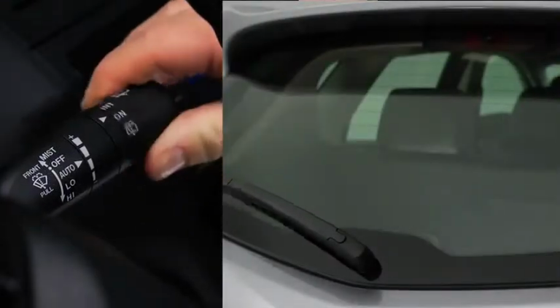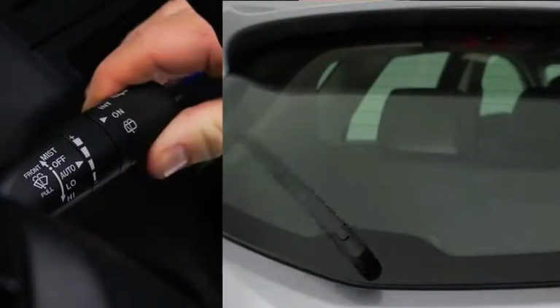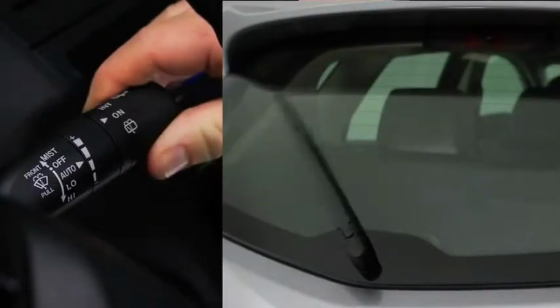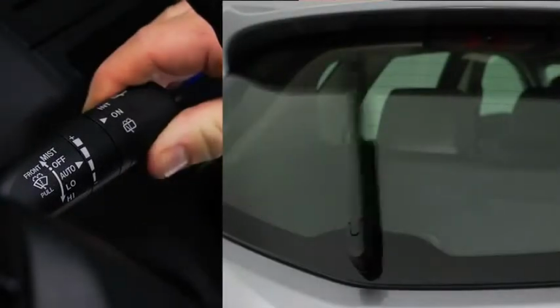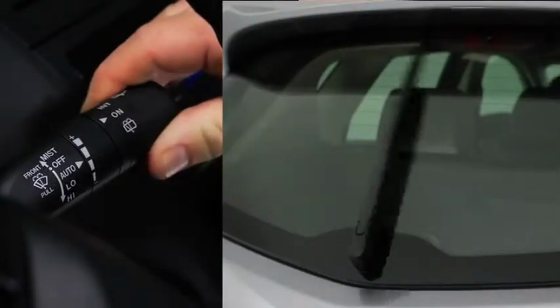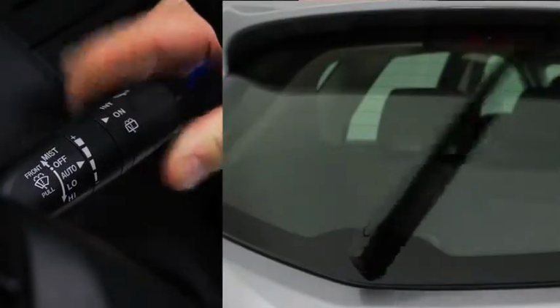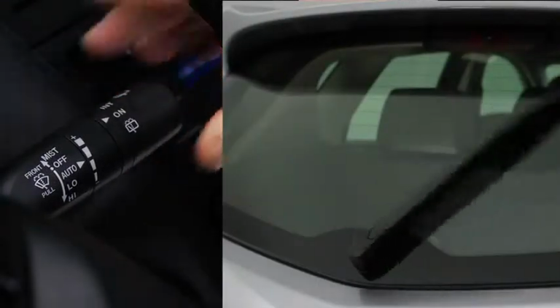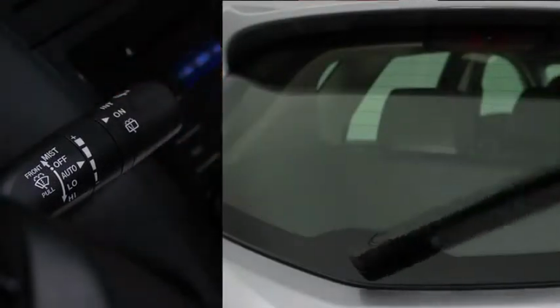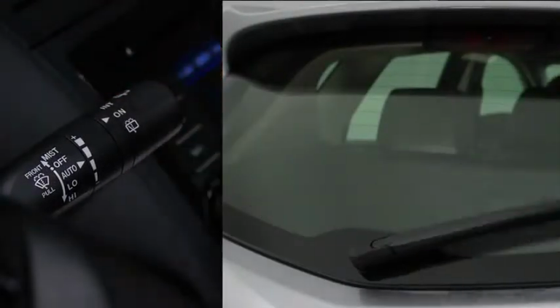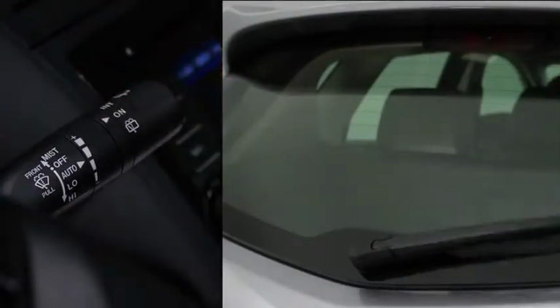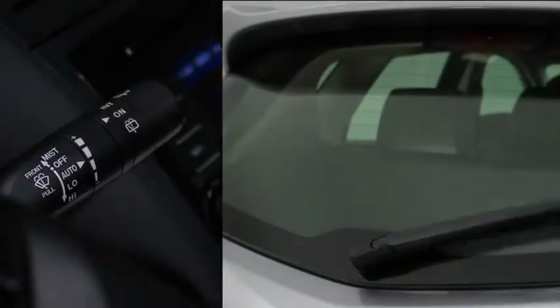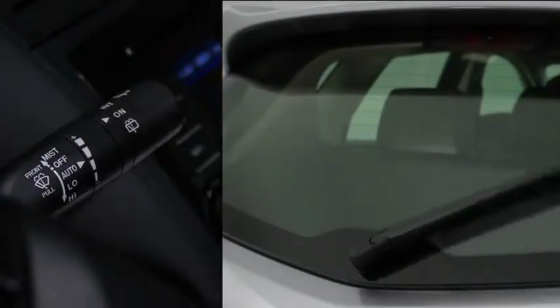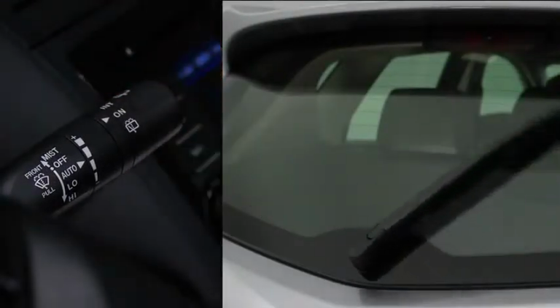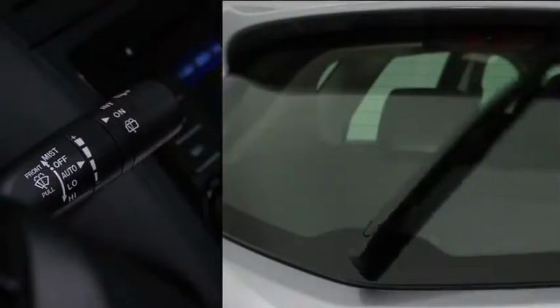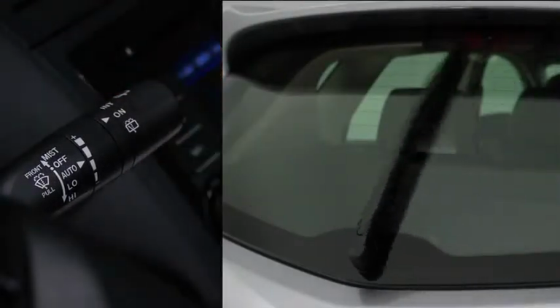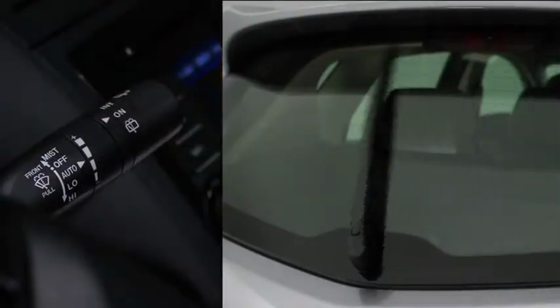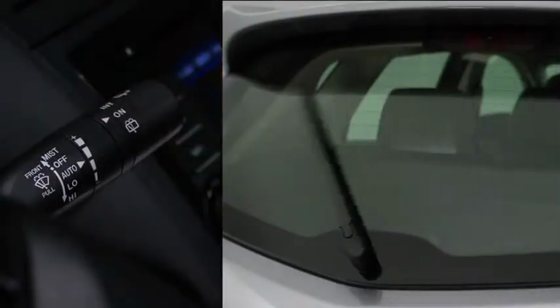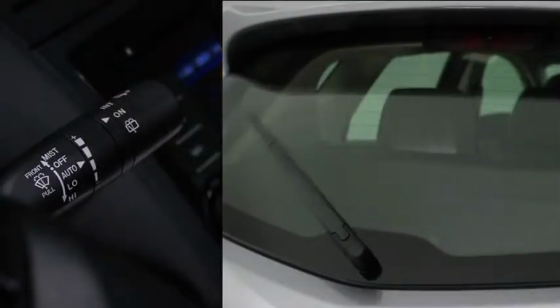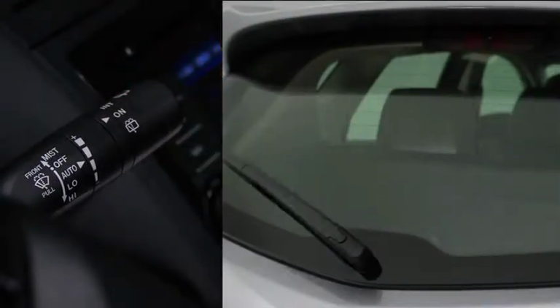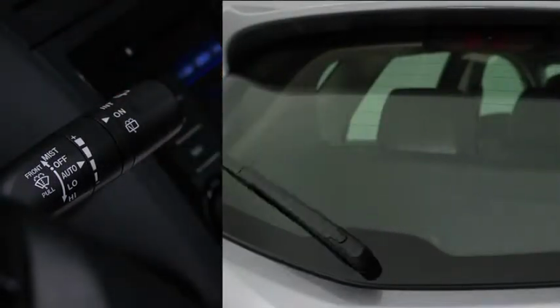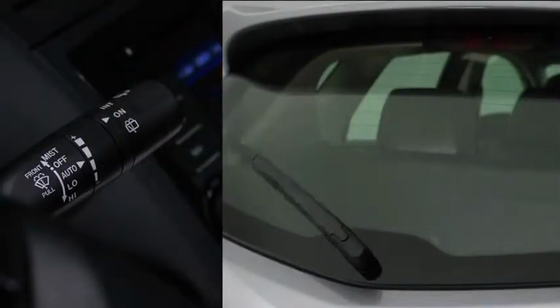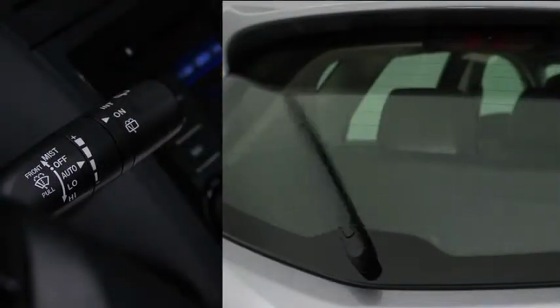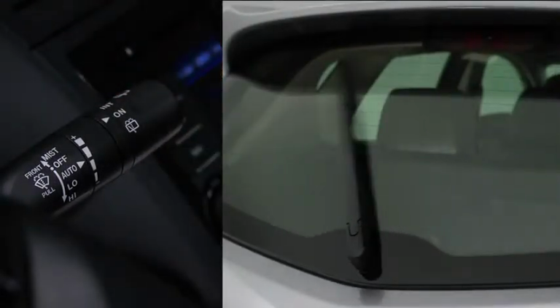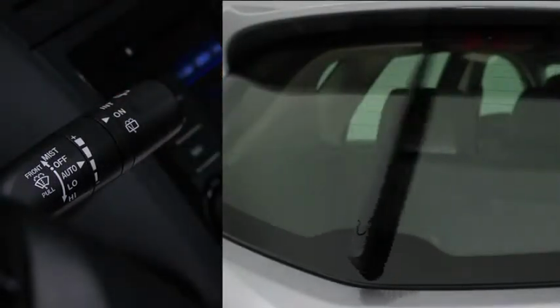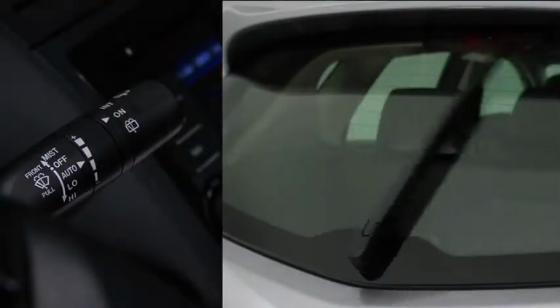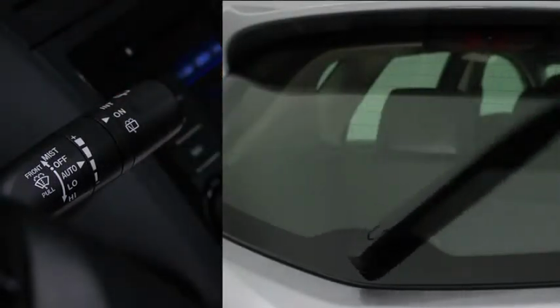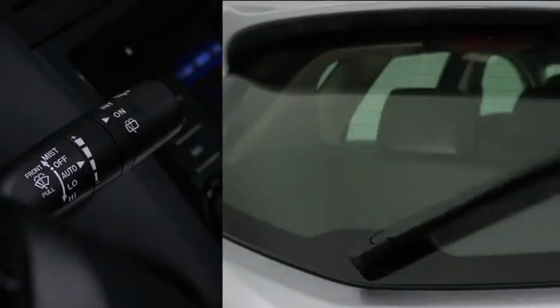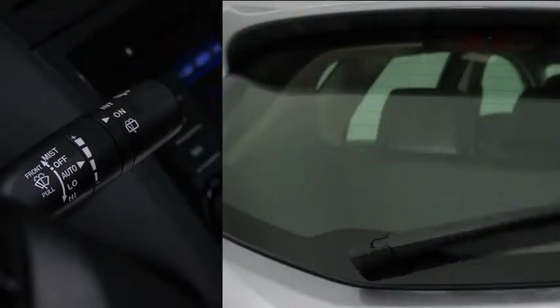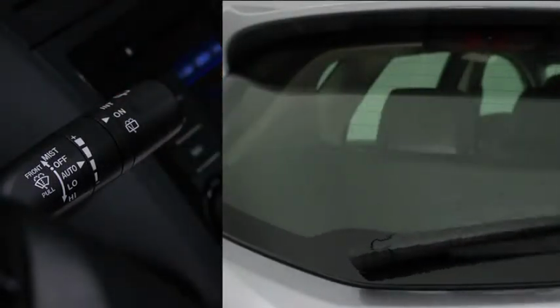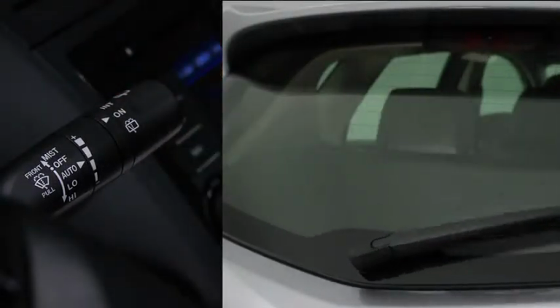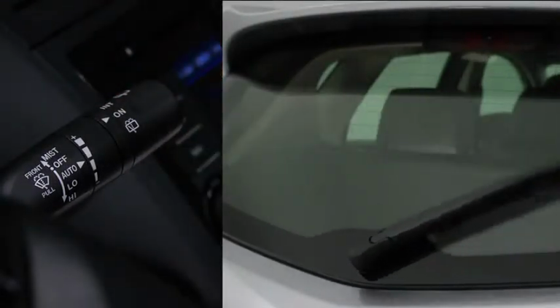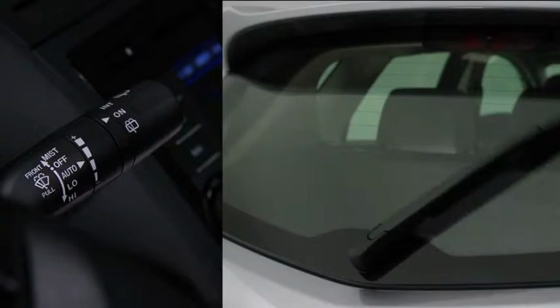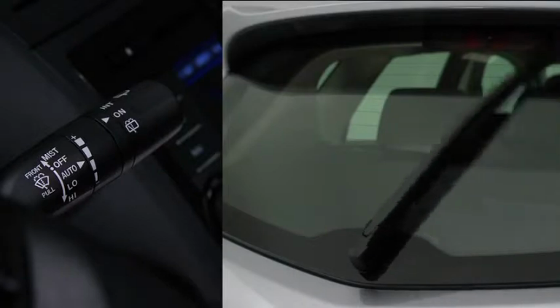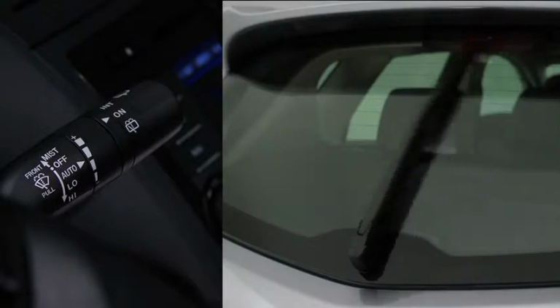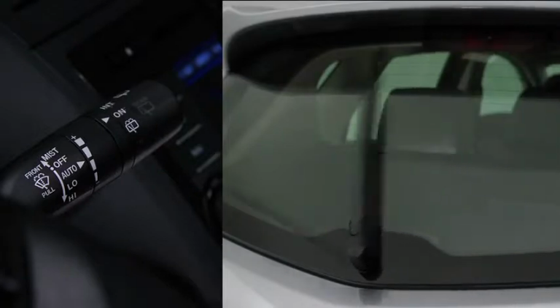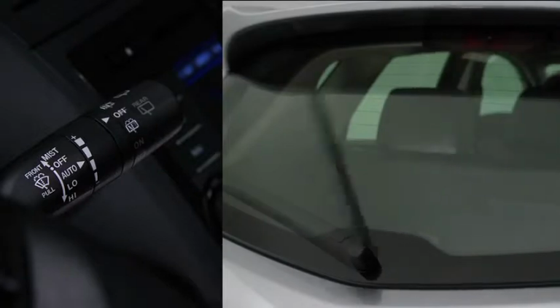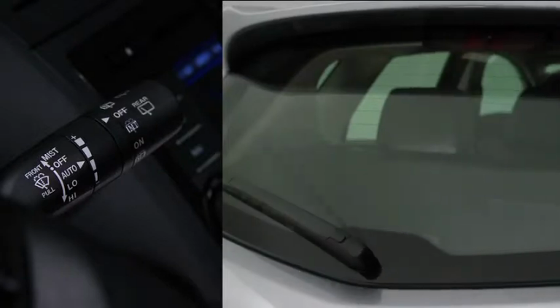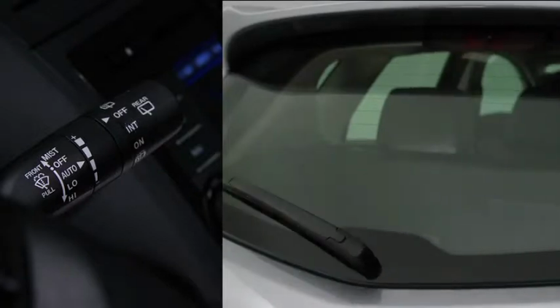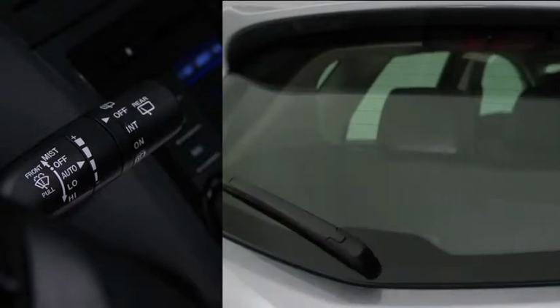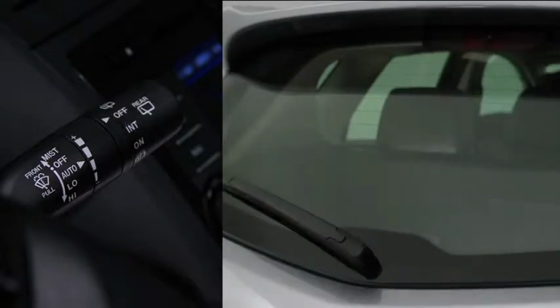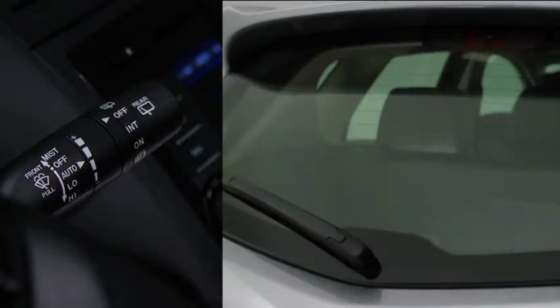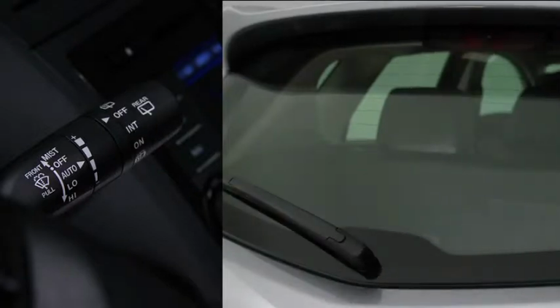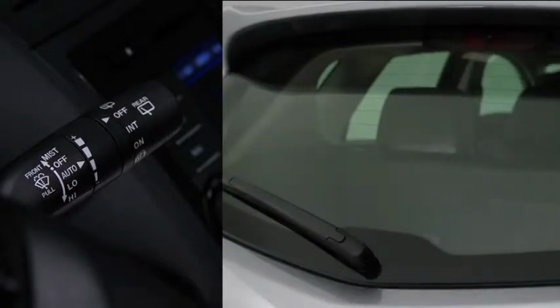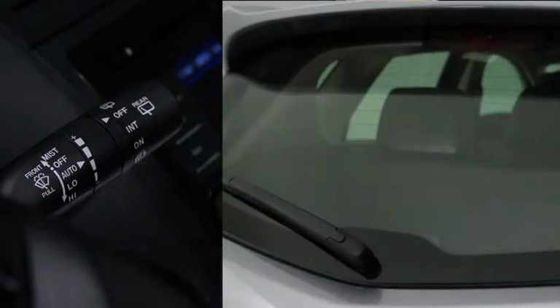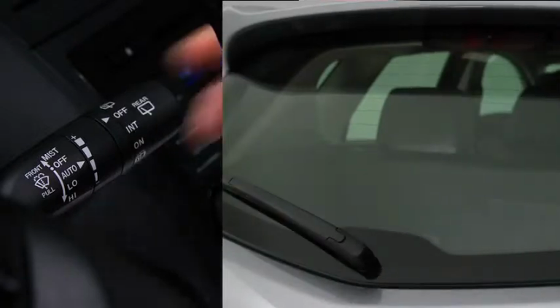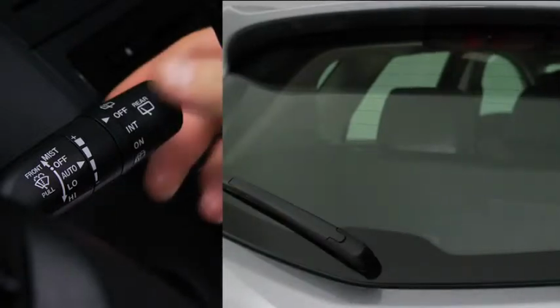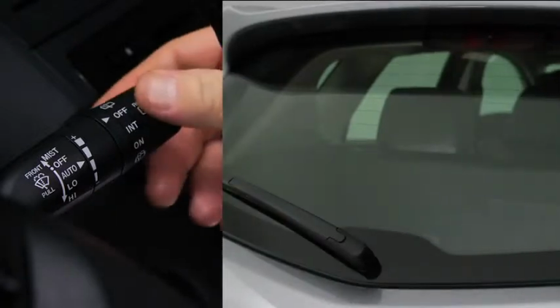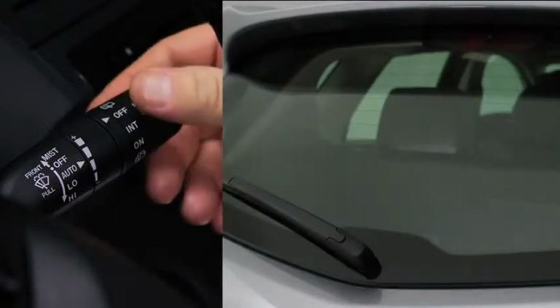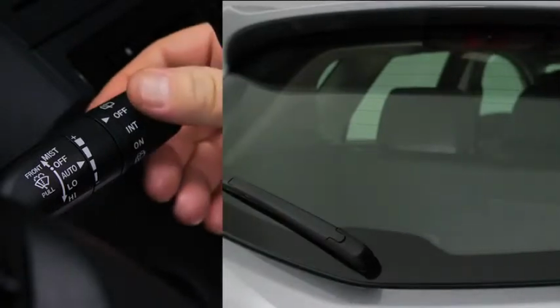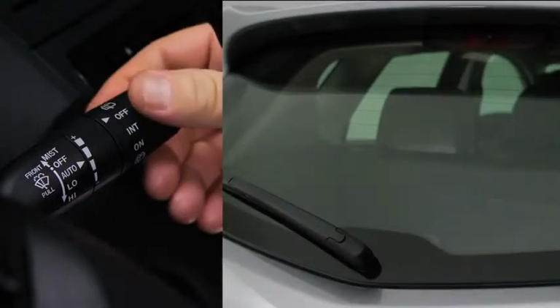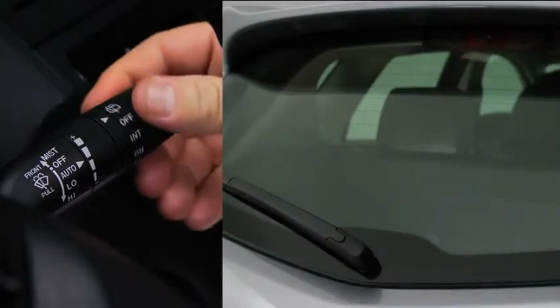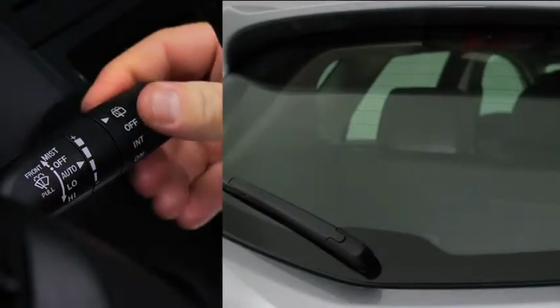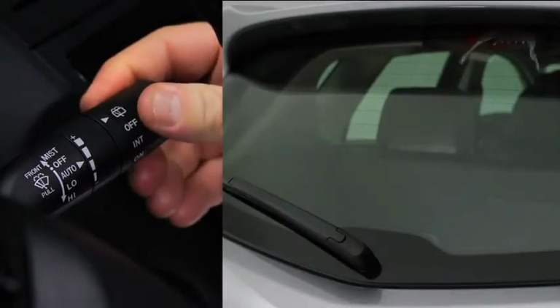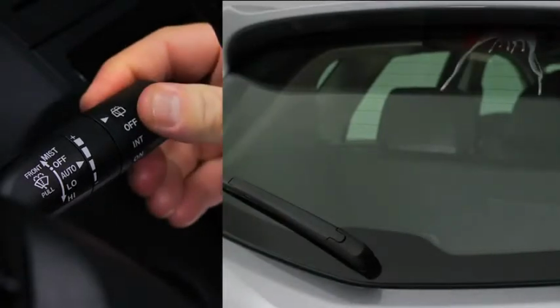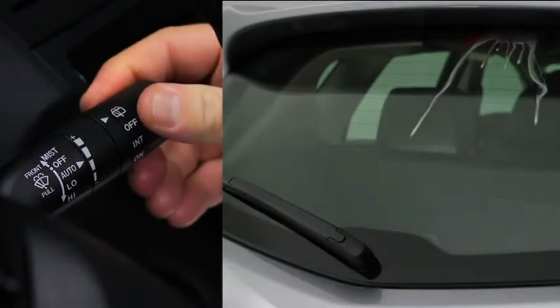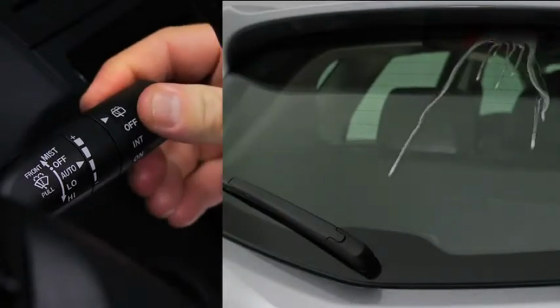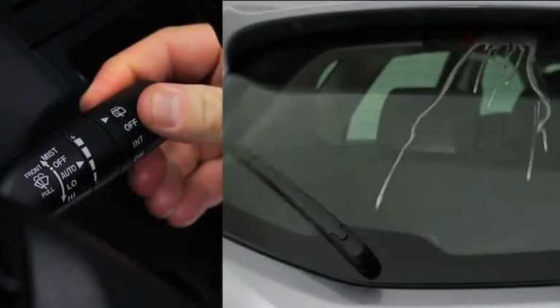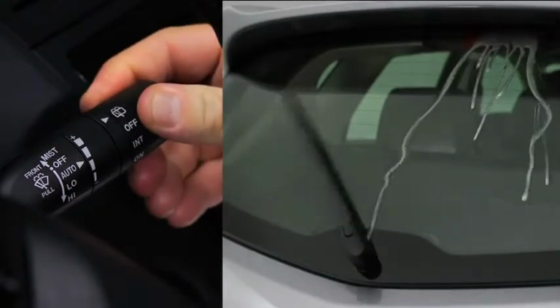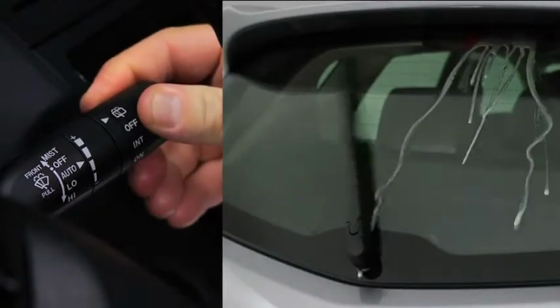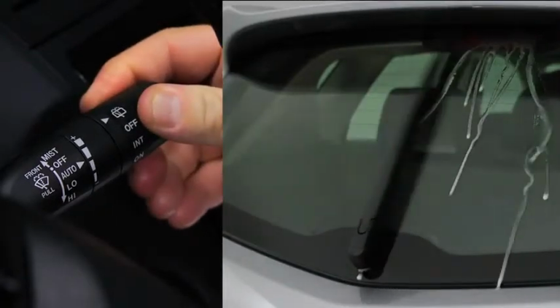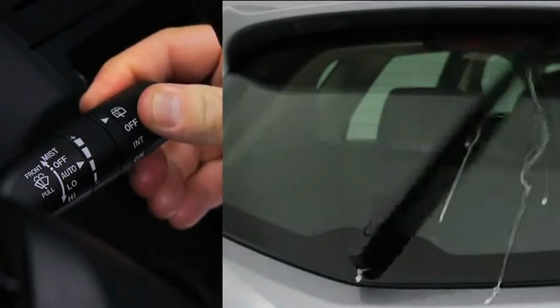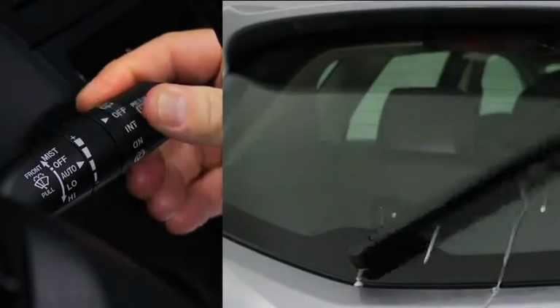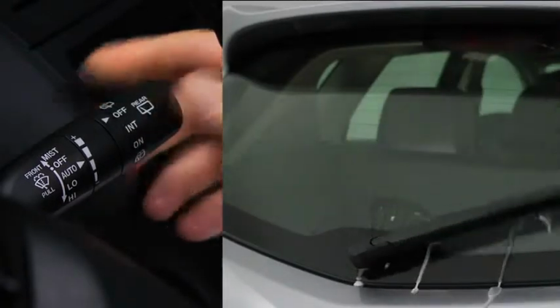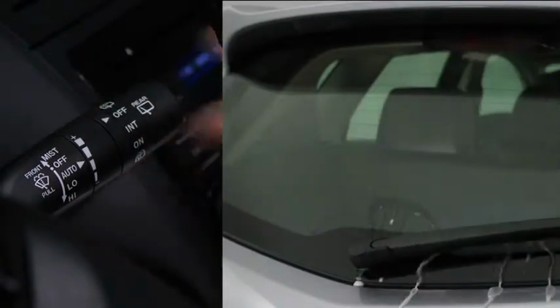turn the switch at the end of the lever to on or intermittent. To spray washer fluid, turn the switch to washer.